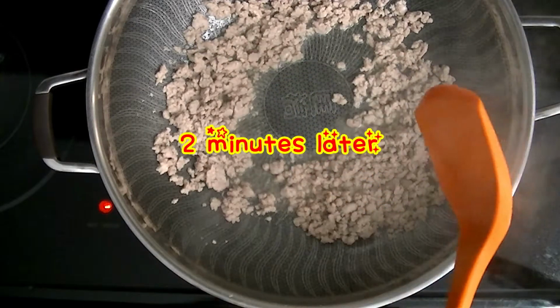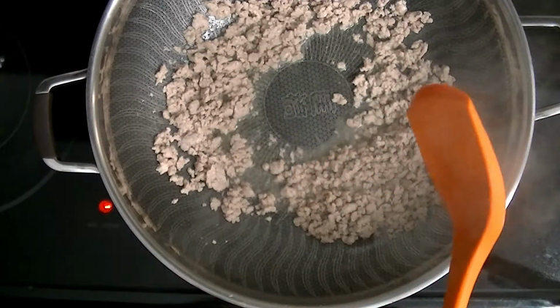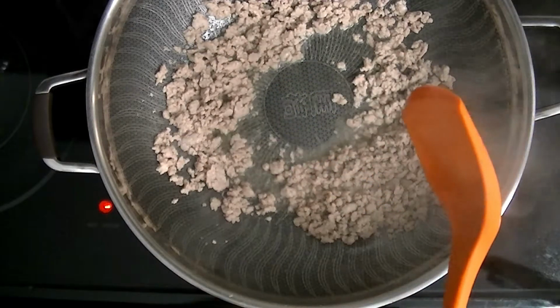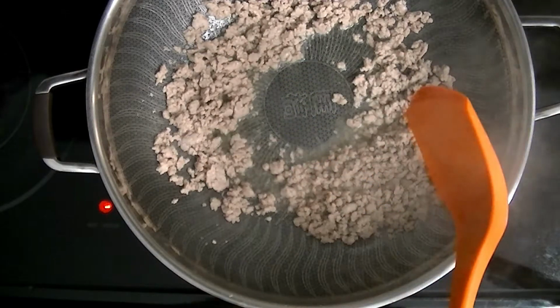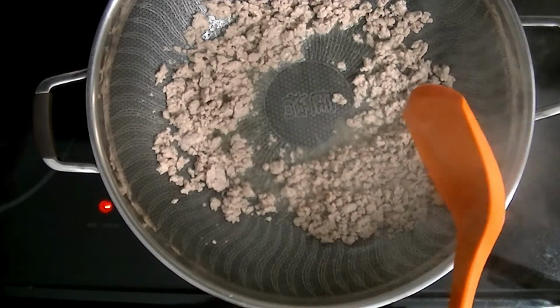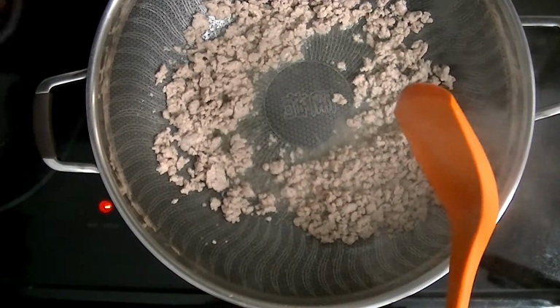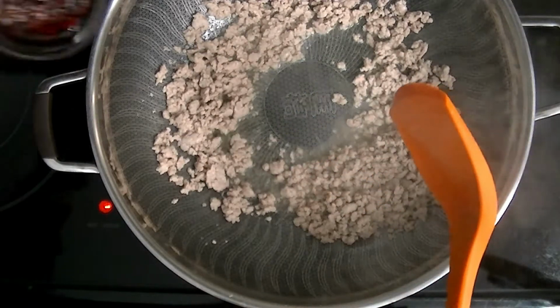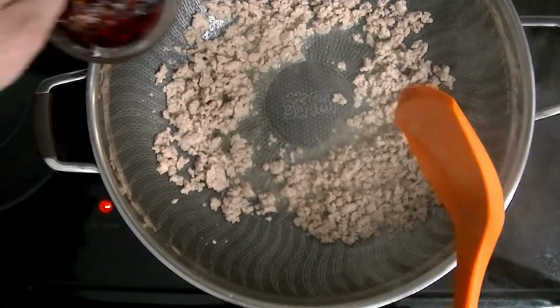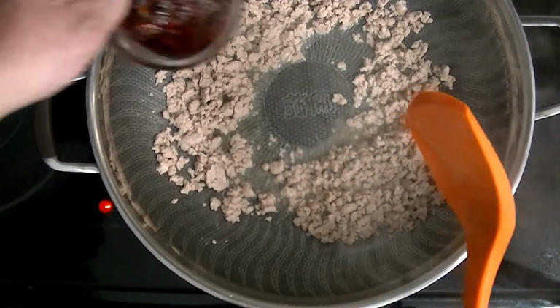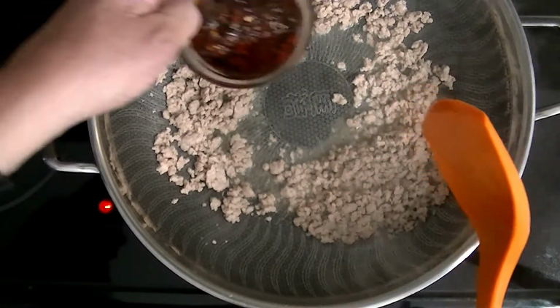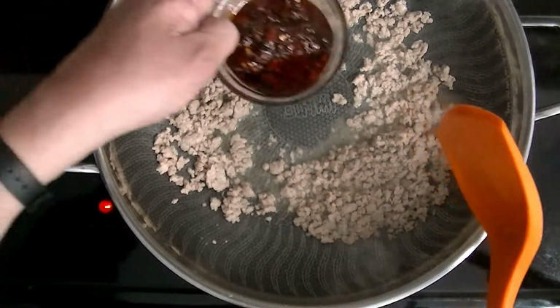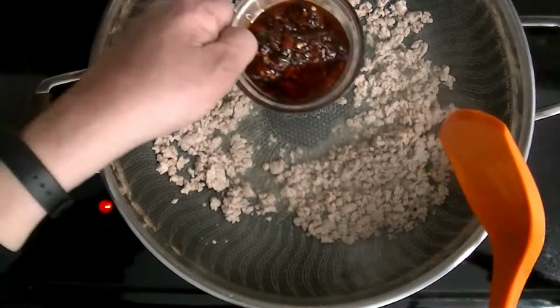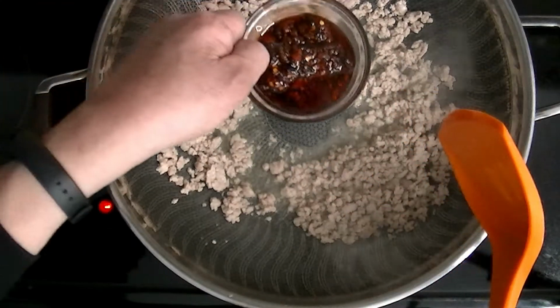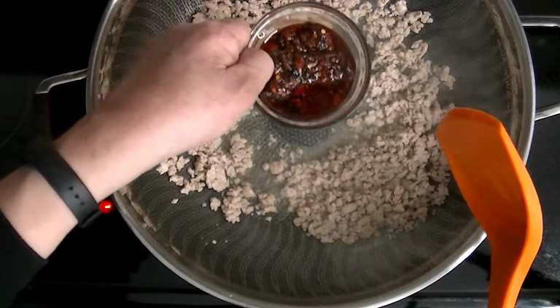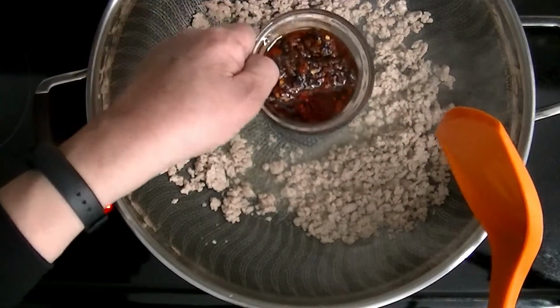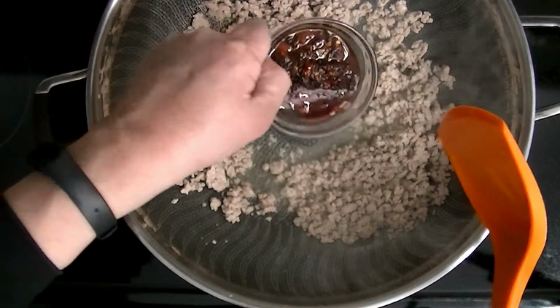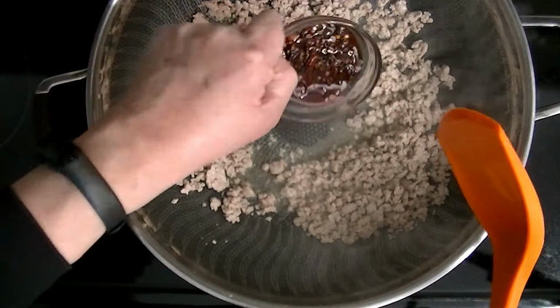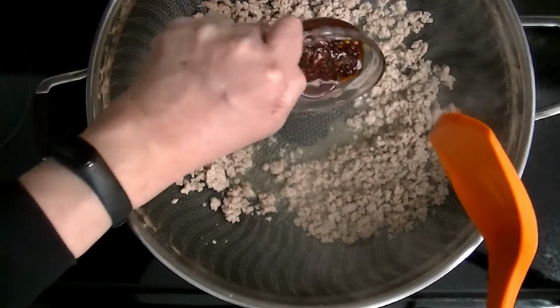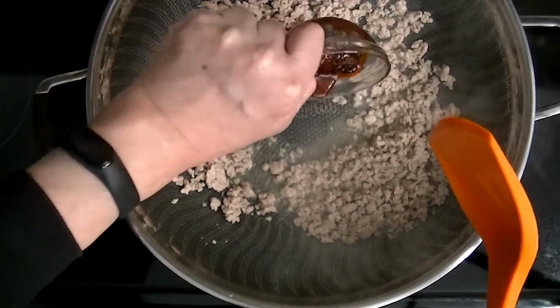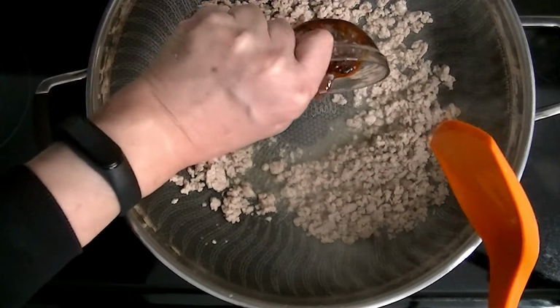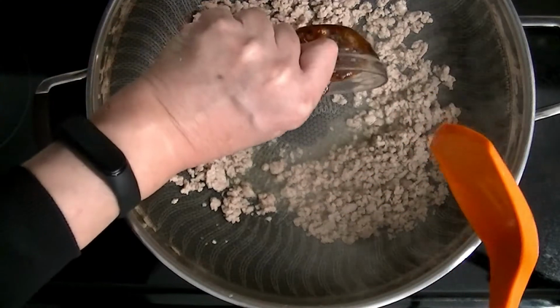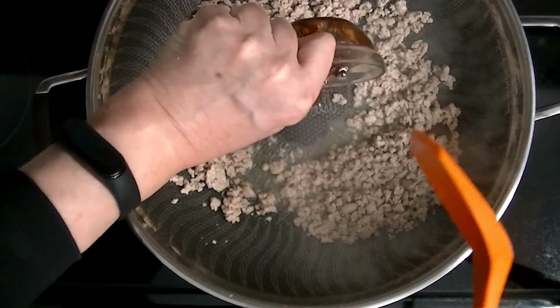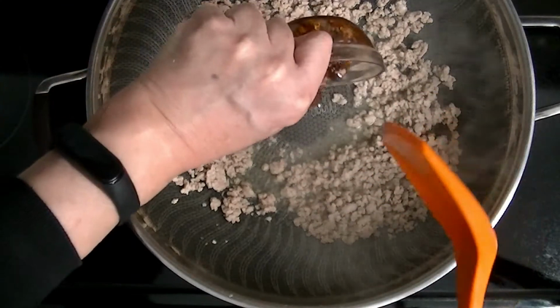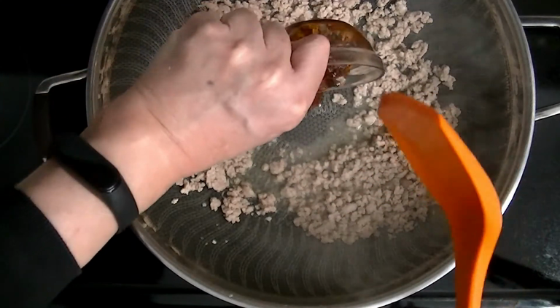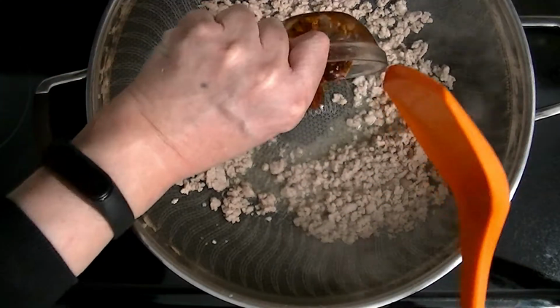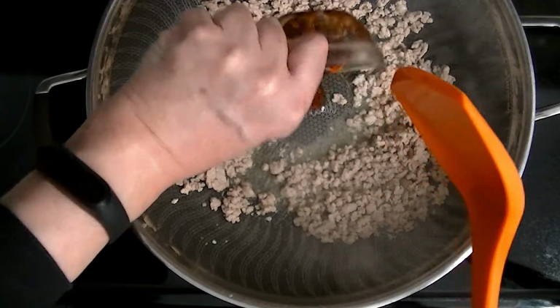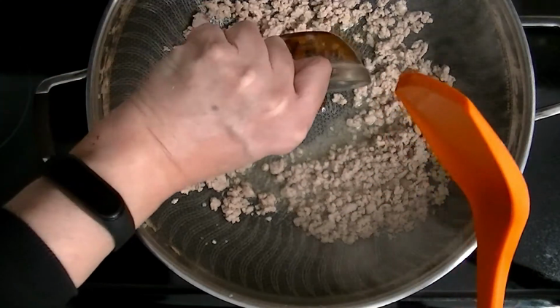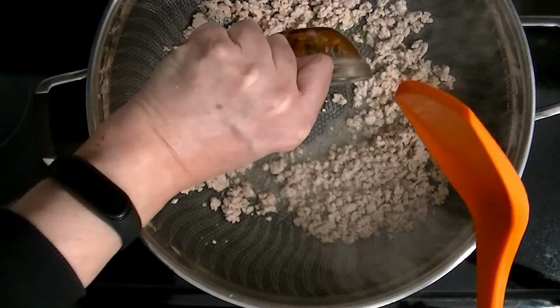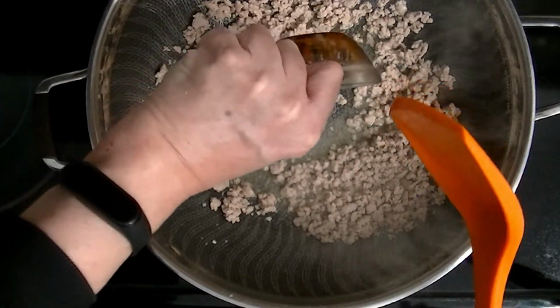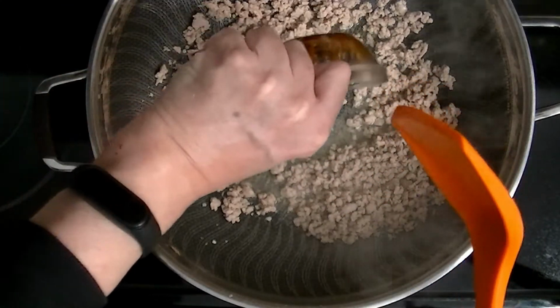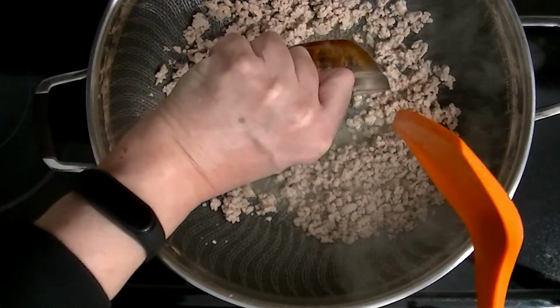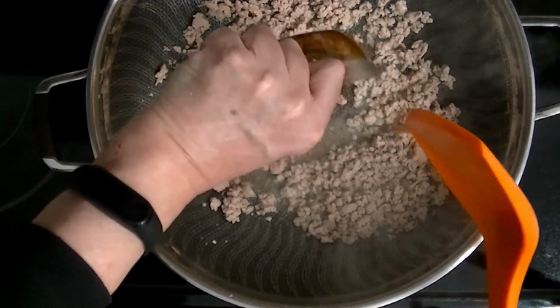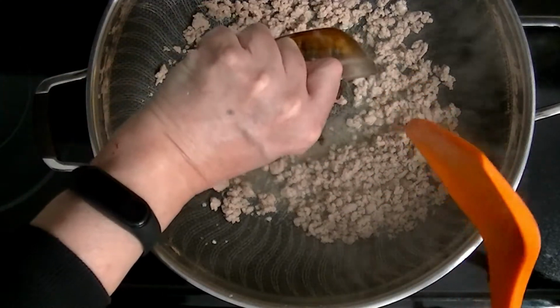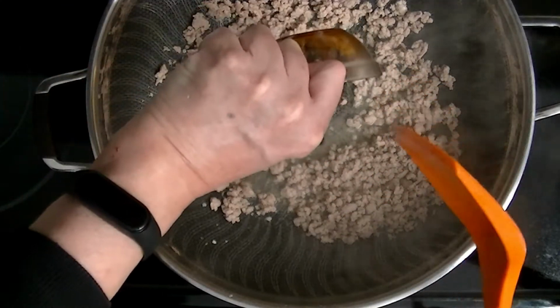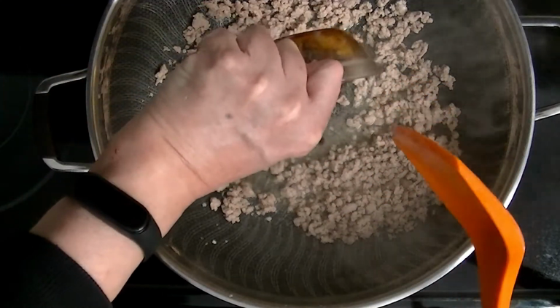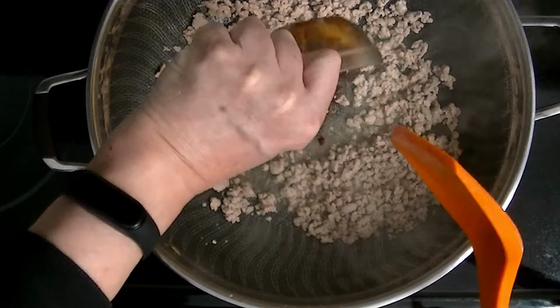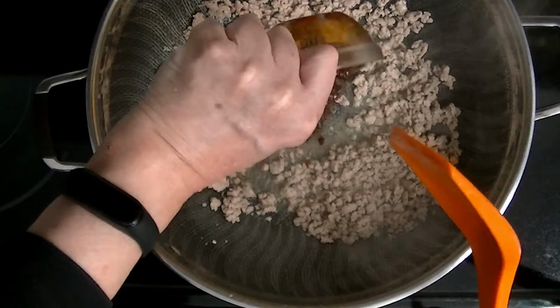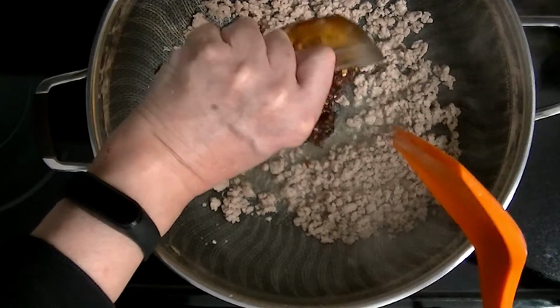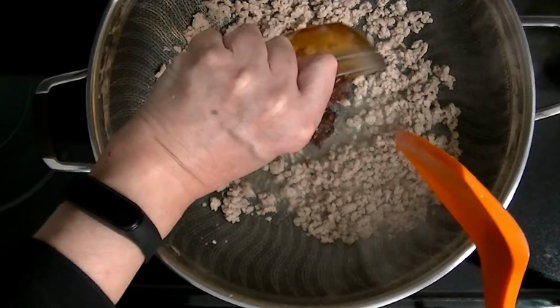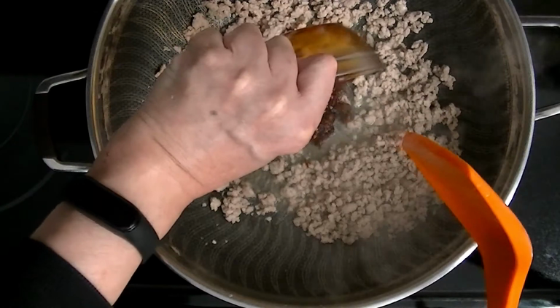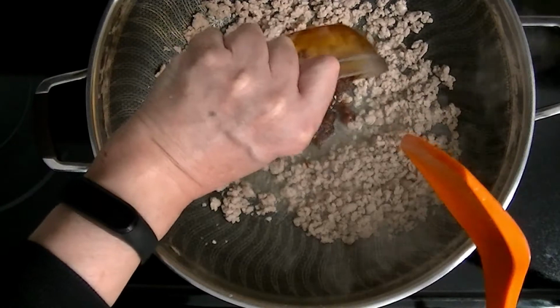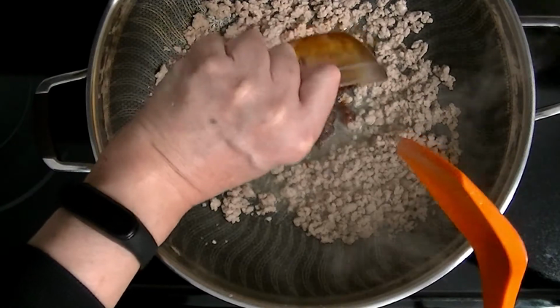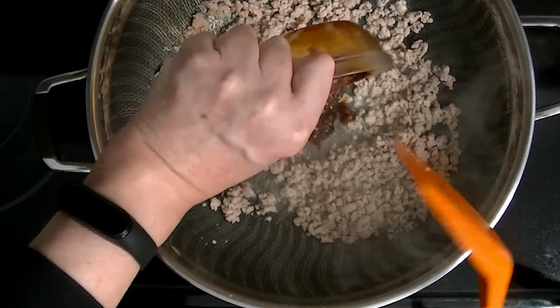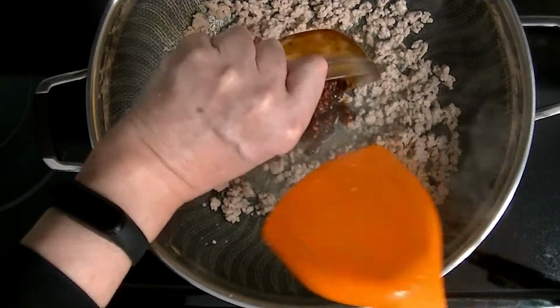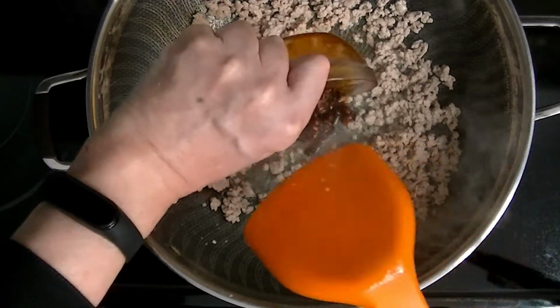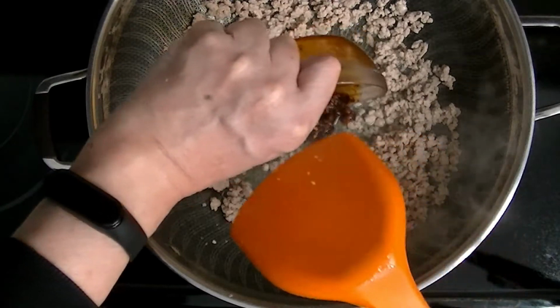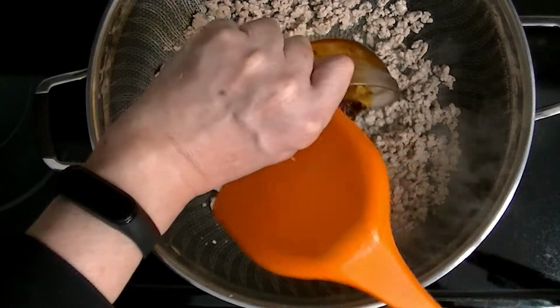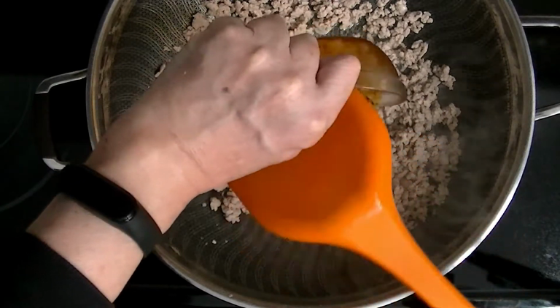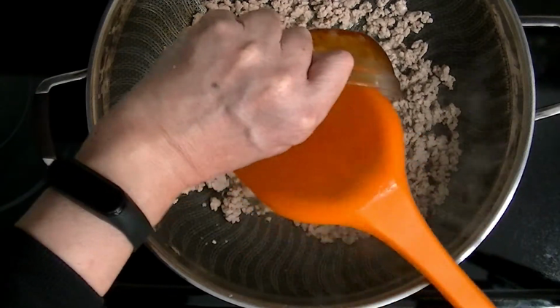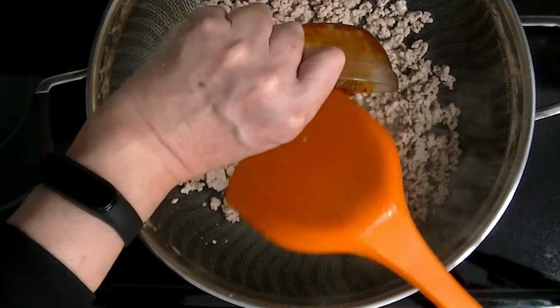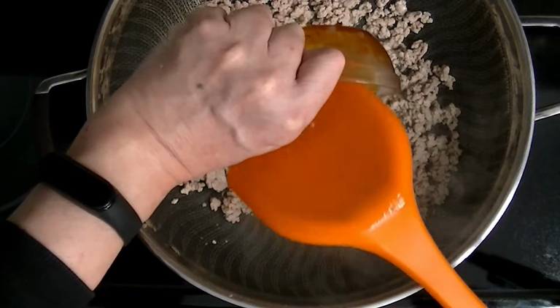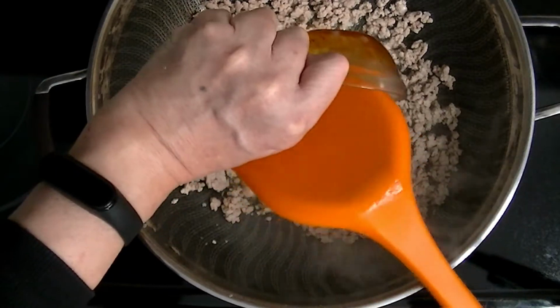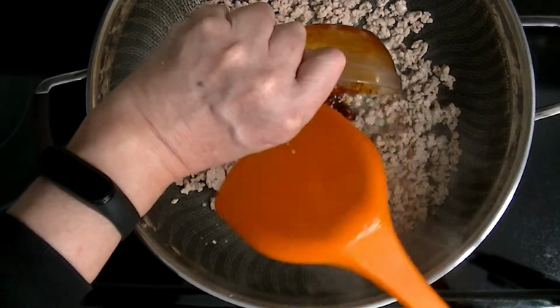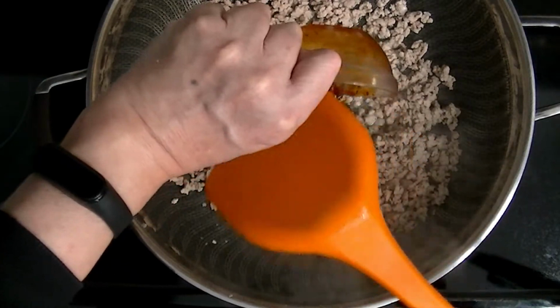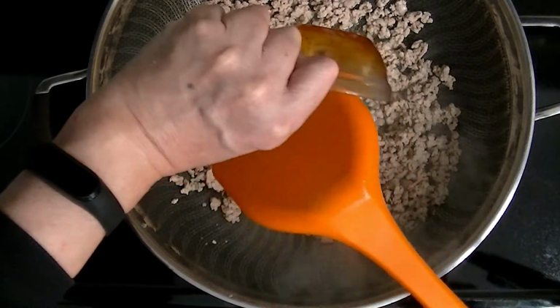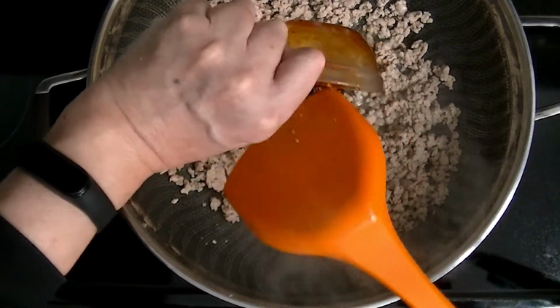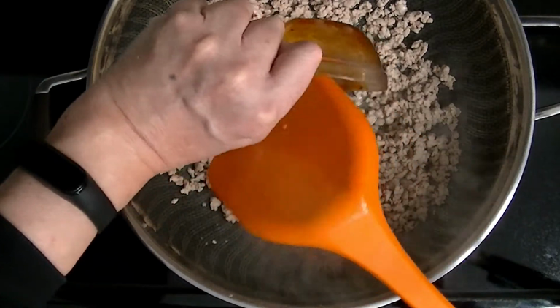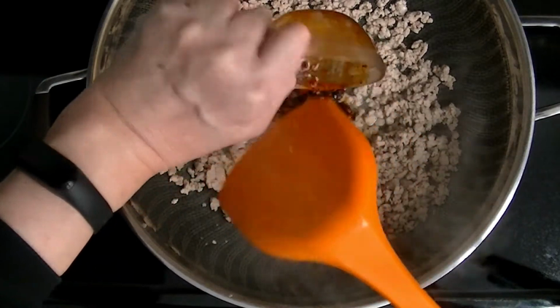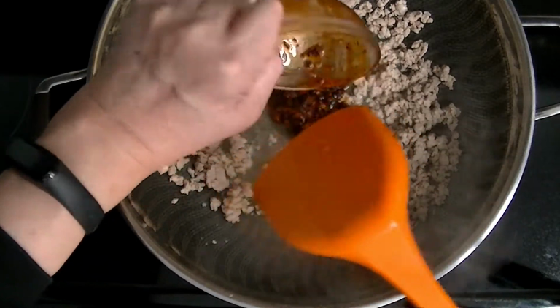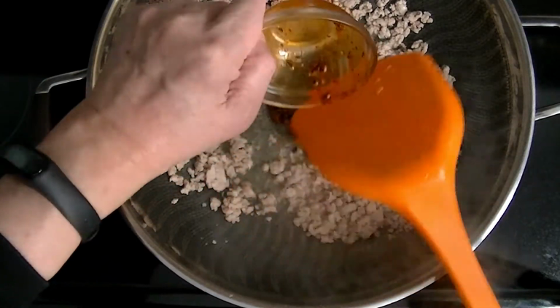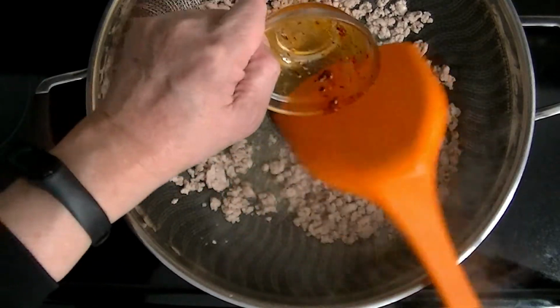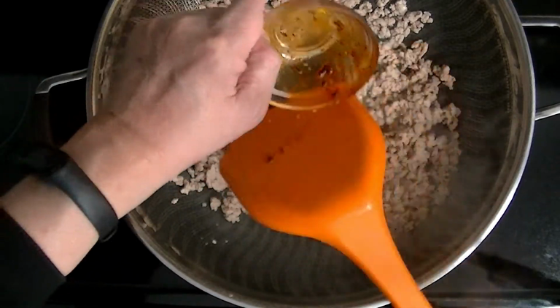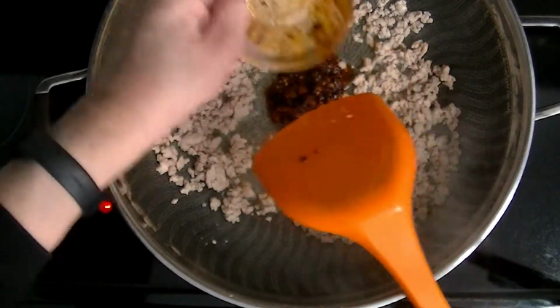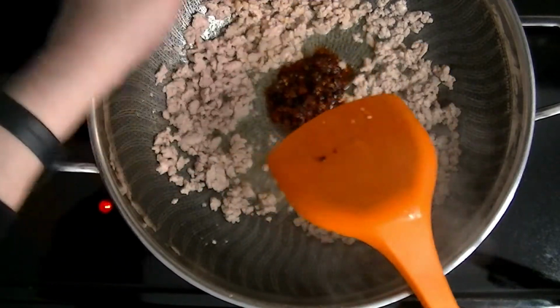So now I'm going to stir-fry the ground pork. After about two minutes, all the ground pork is cooked, and then I'm going to add in the Lao Gan Ma chili crisp.